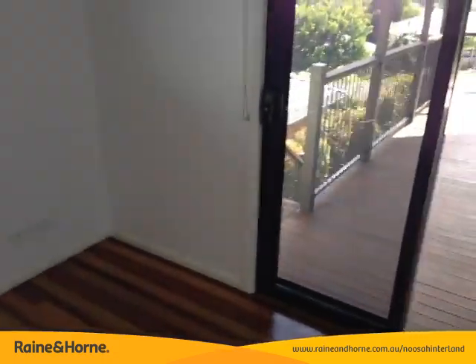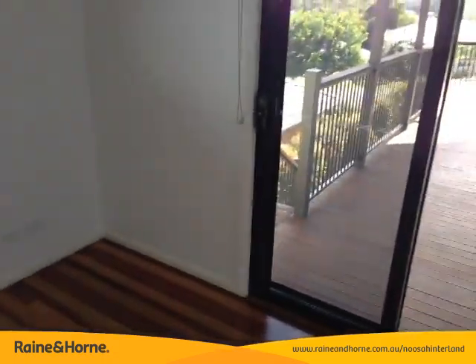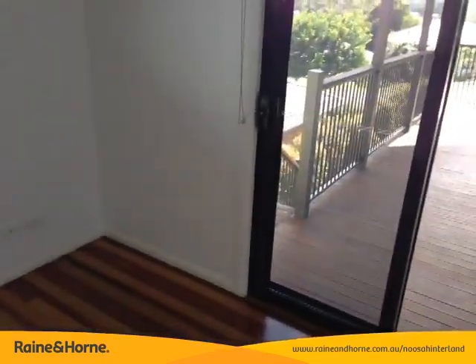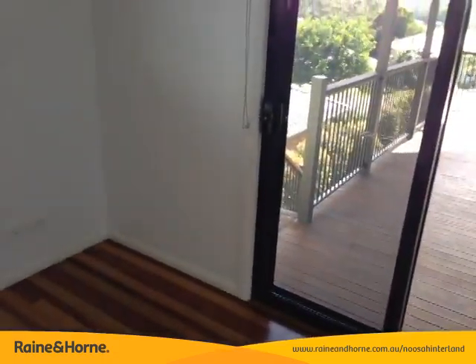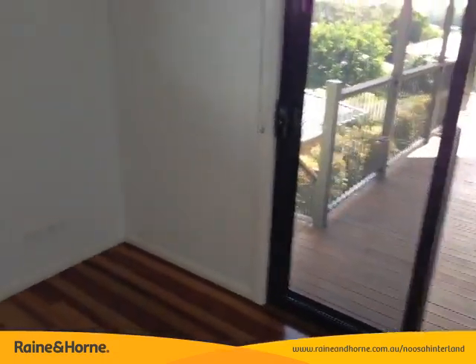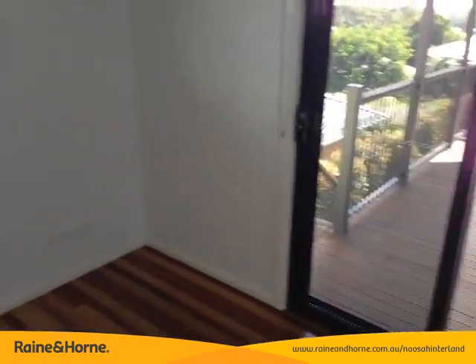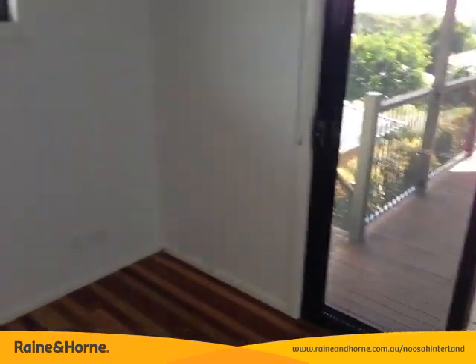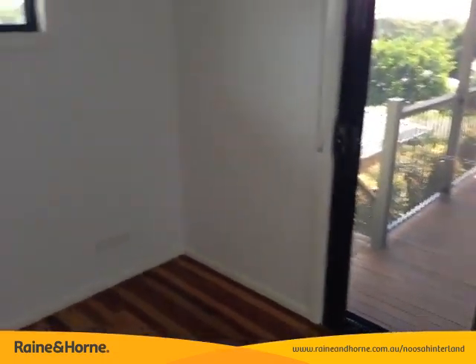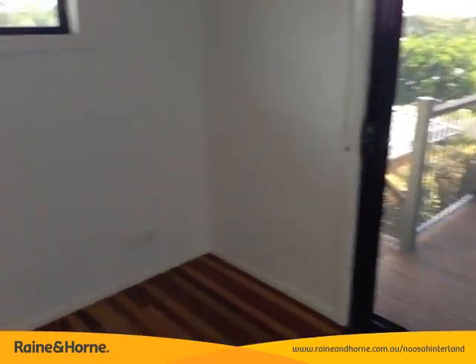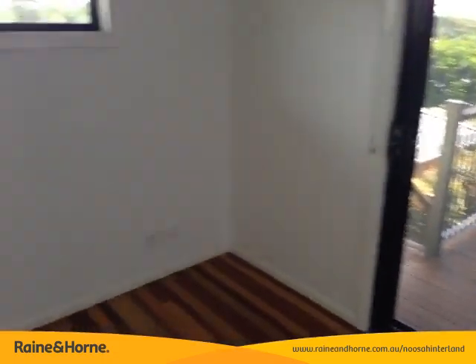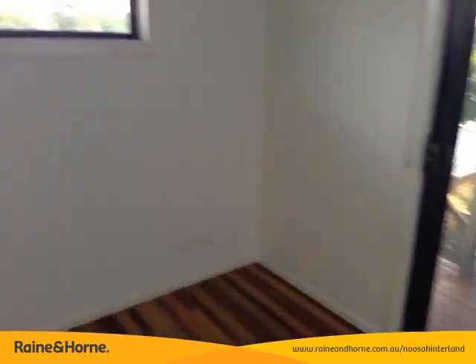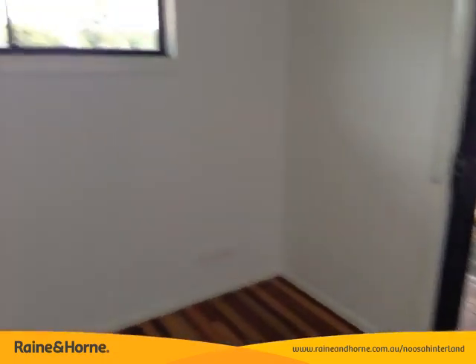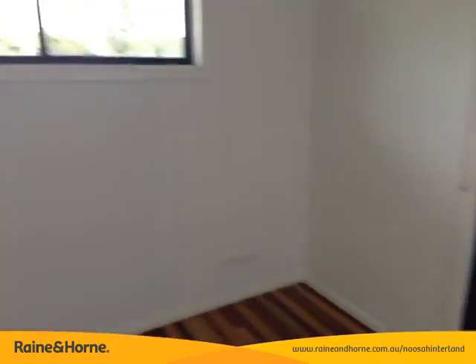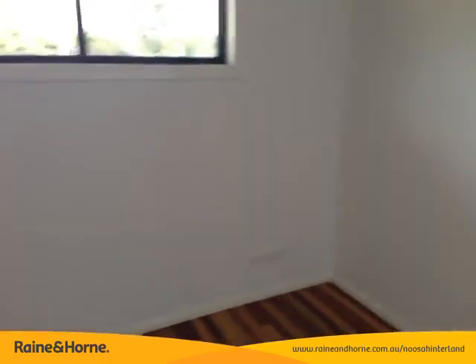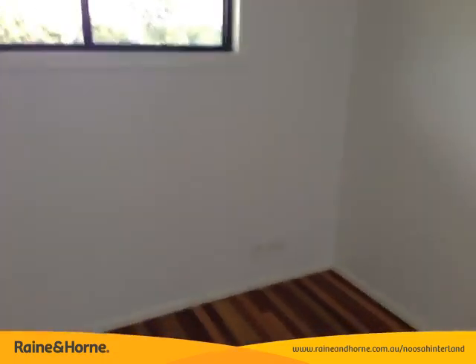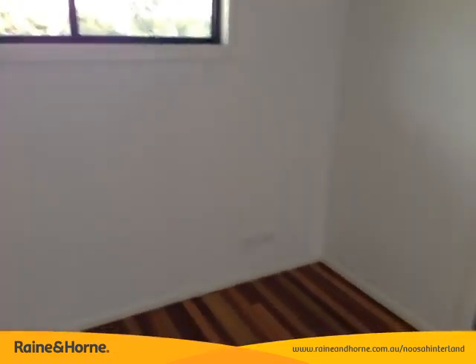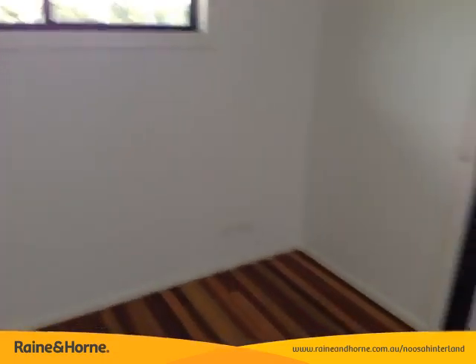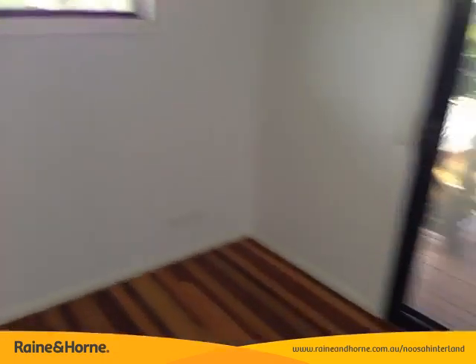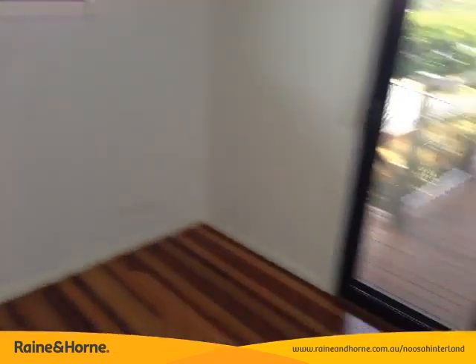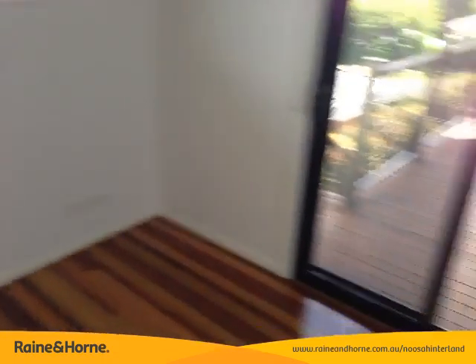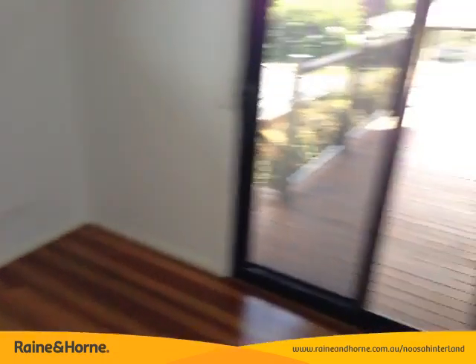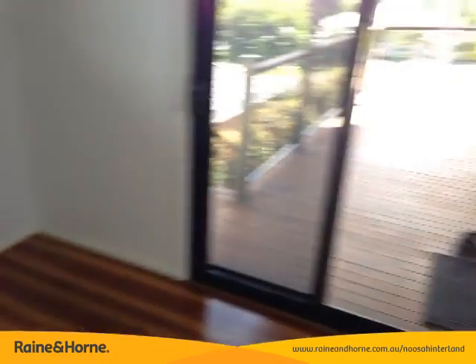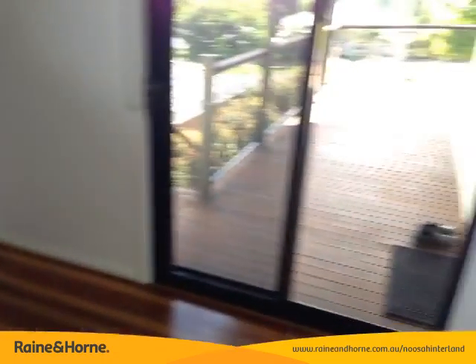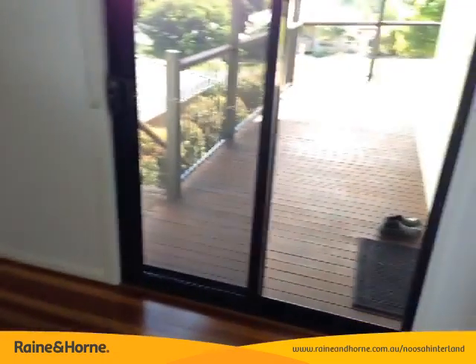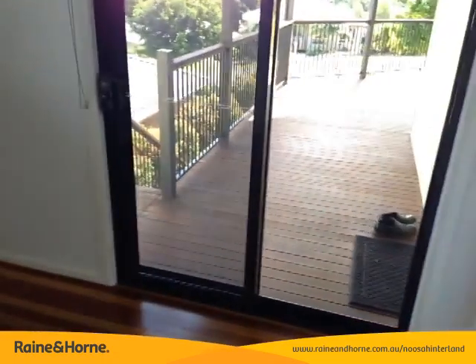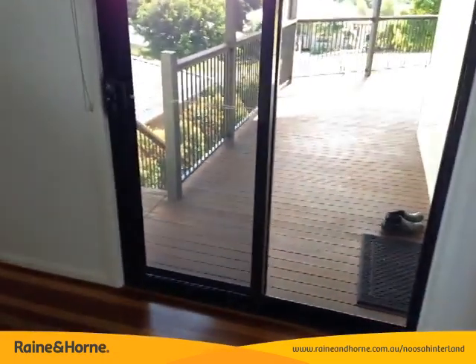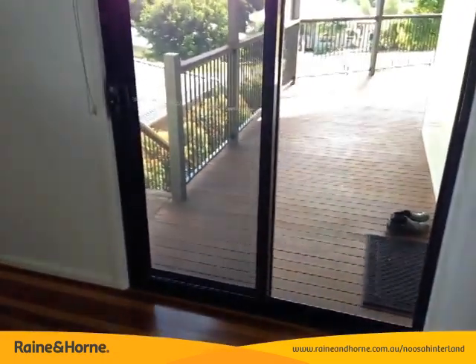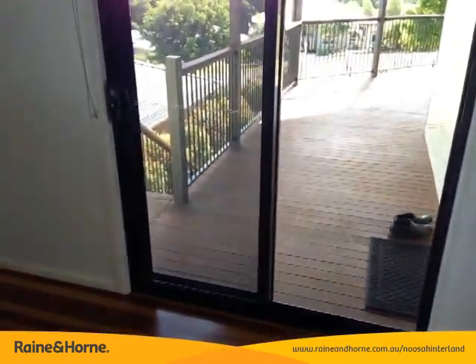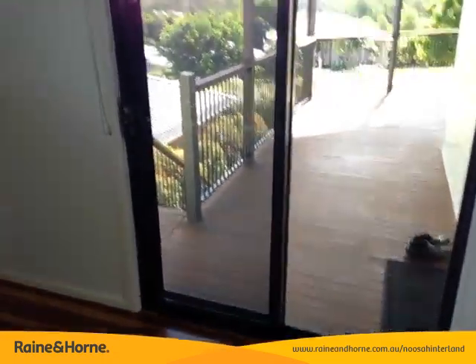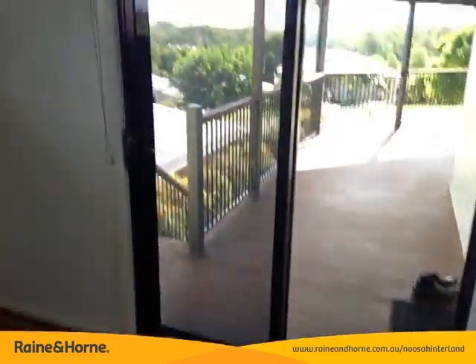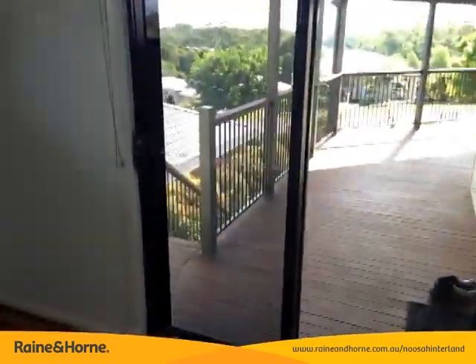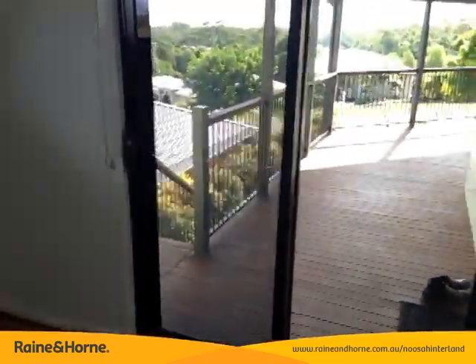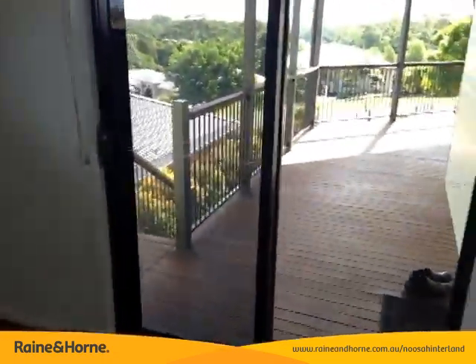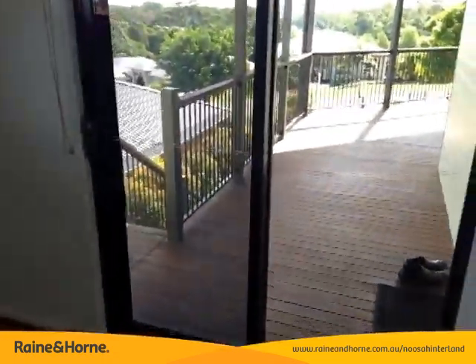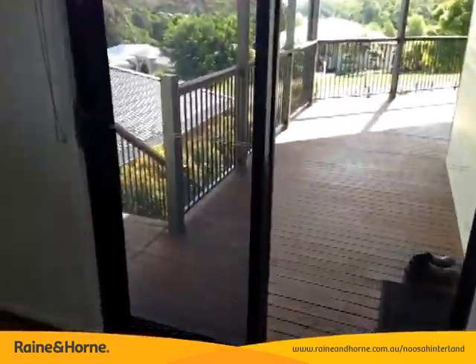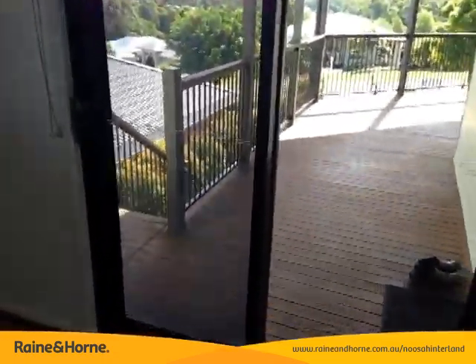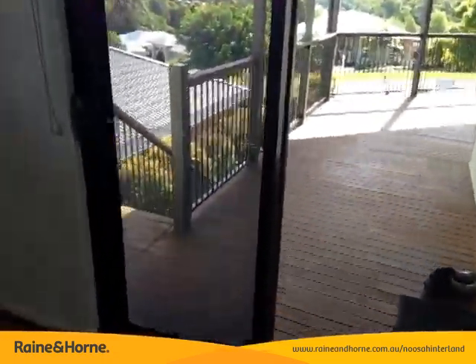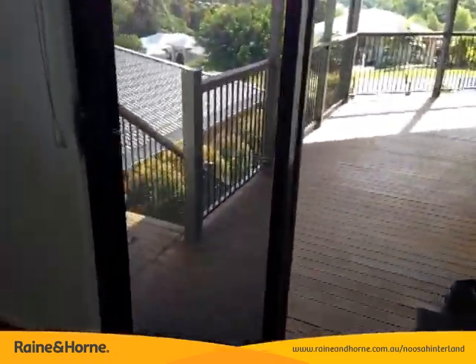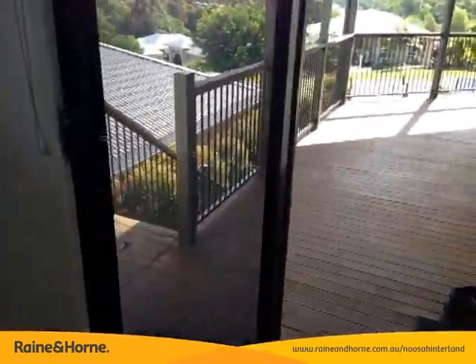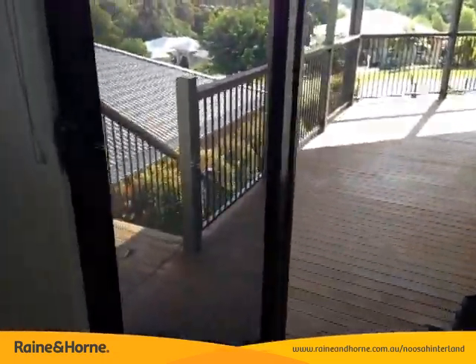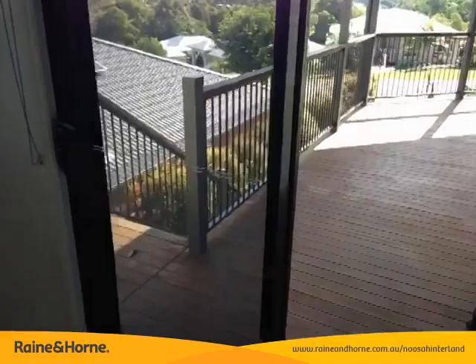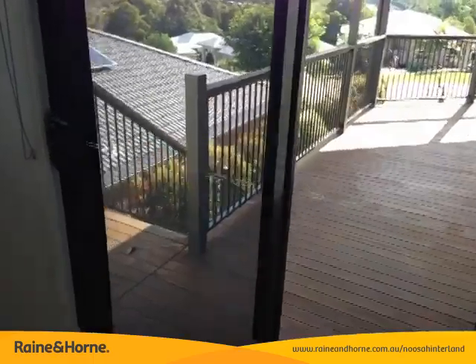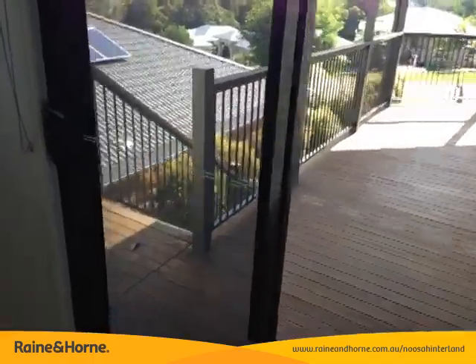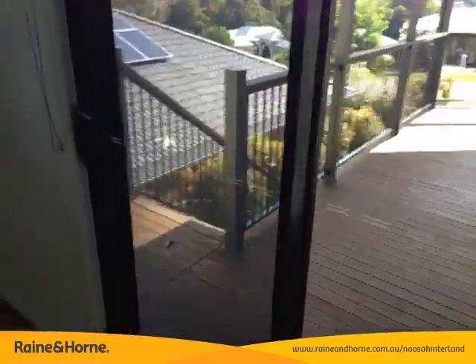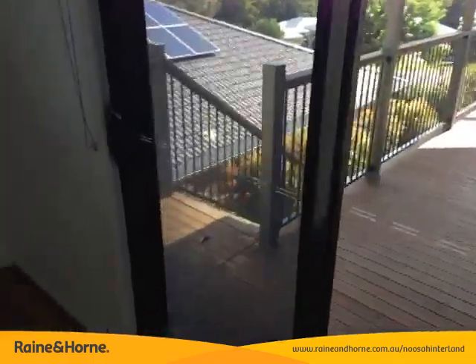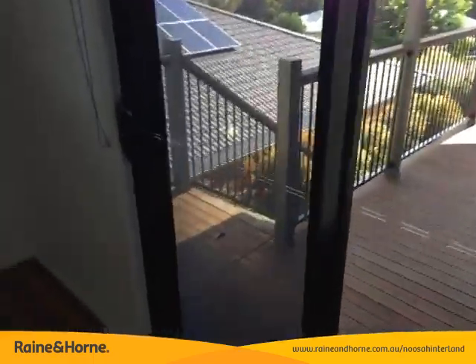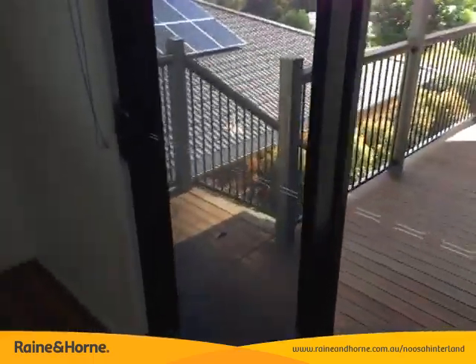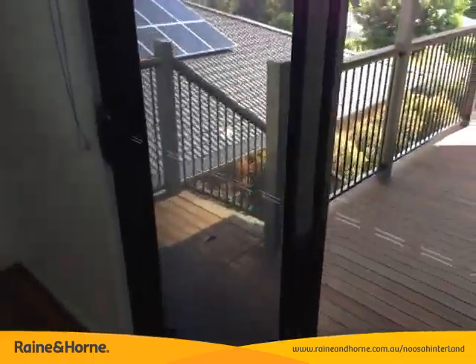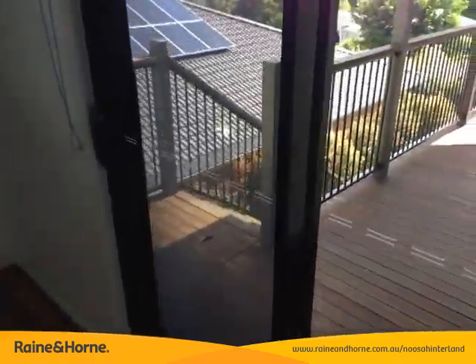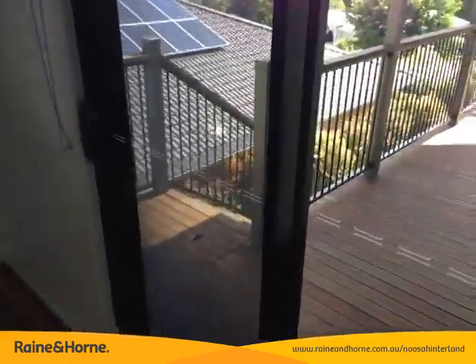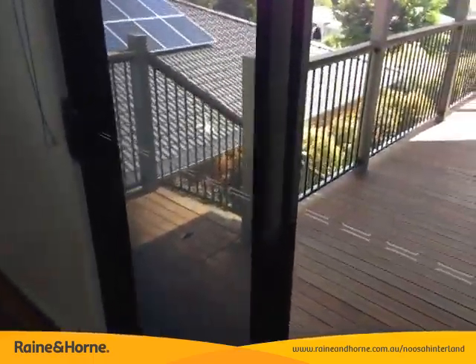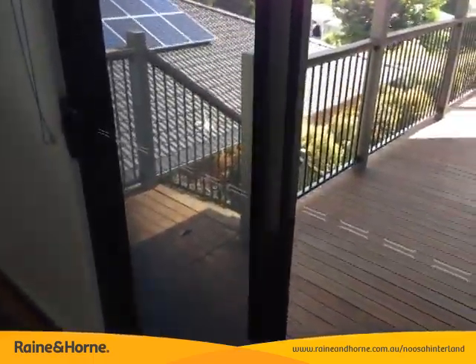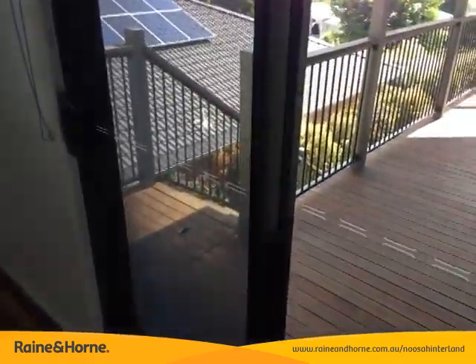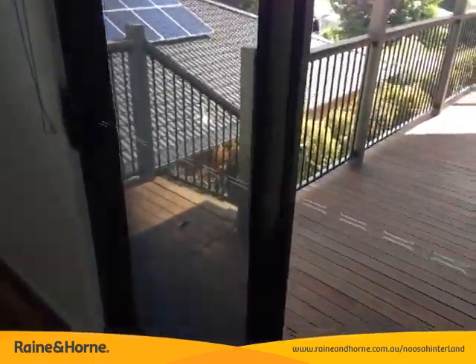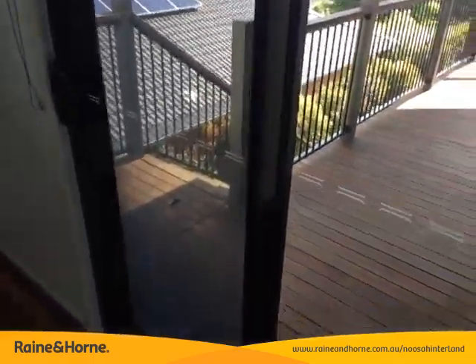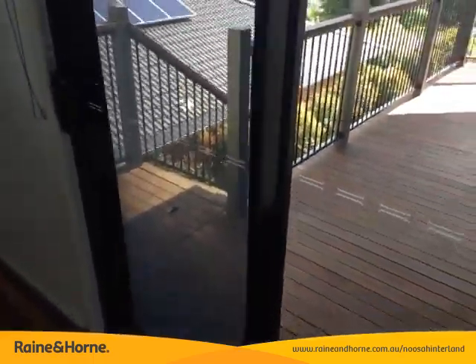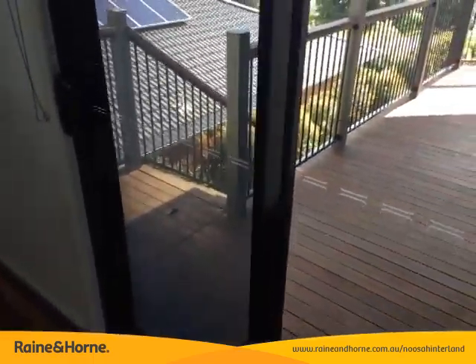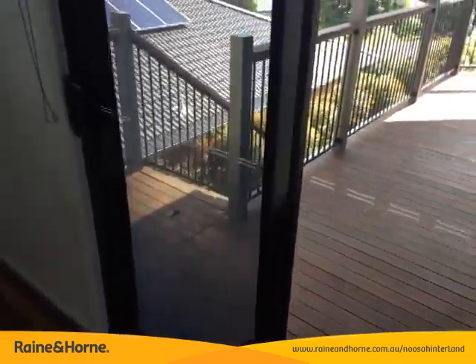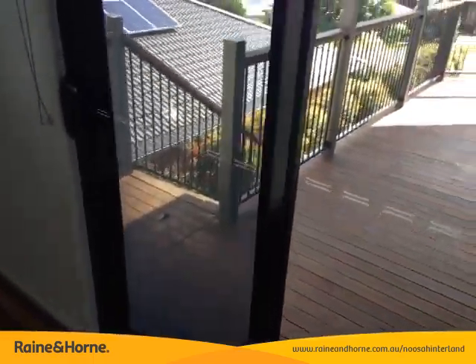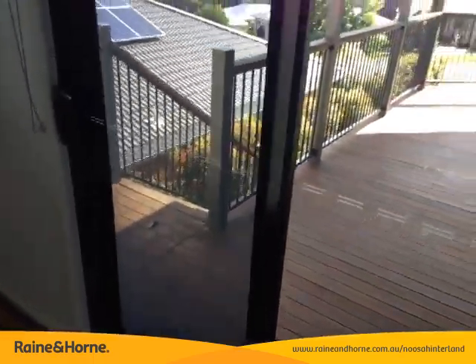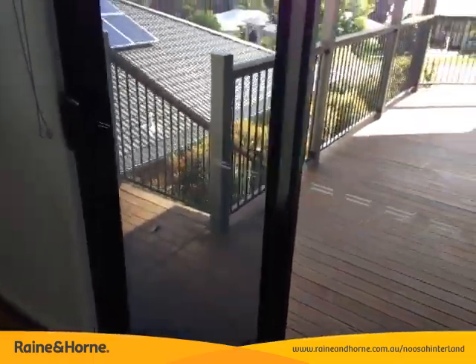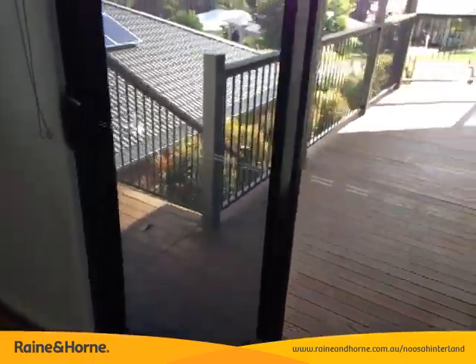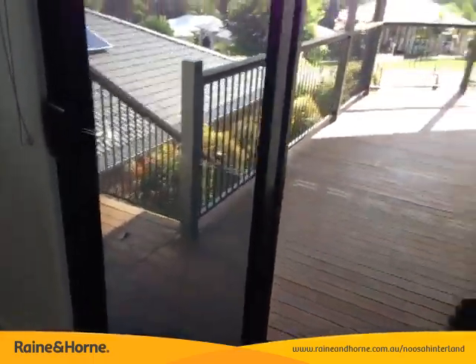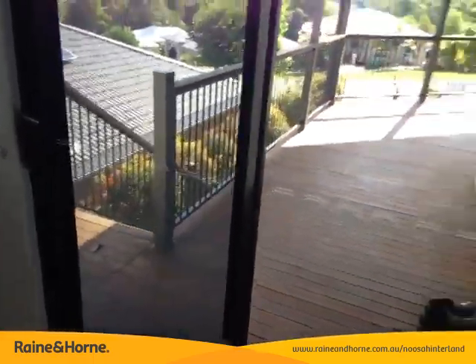This room here could also be used as a home office, just because you've got your own set of steps downstairs there as well, so good option.